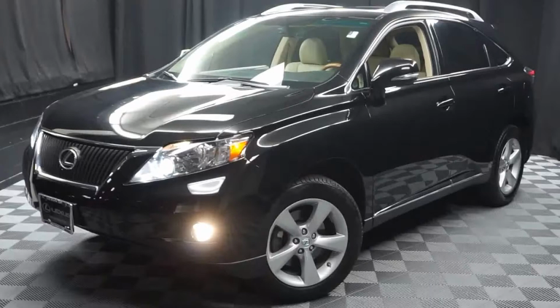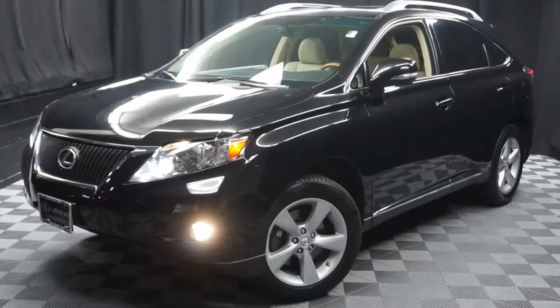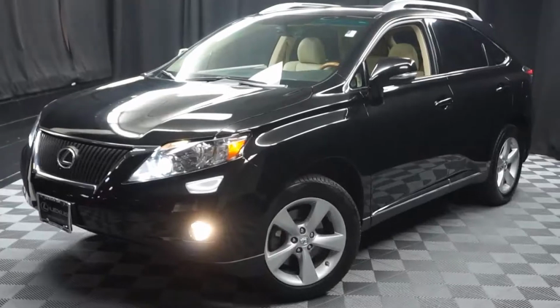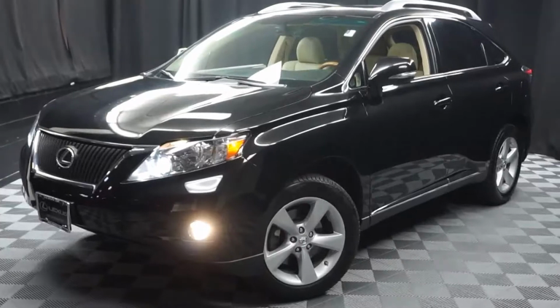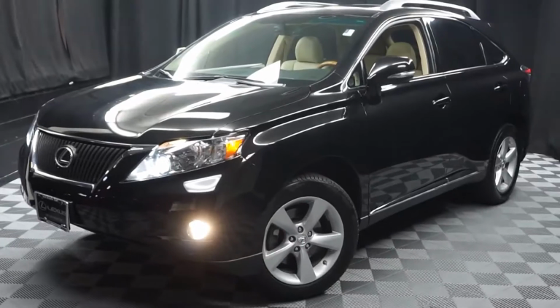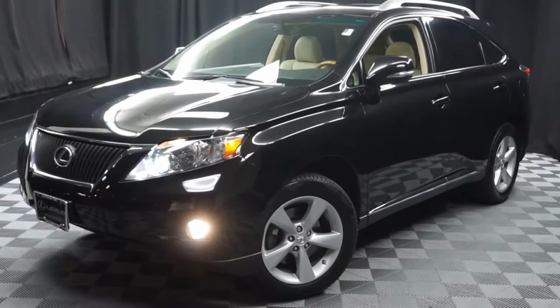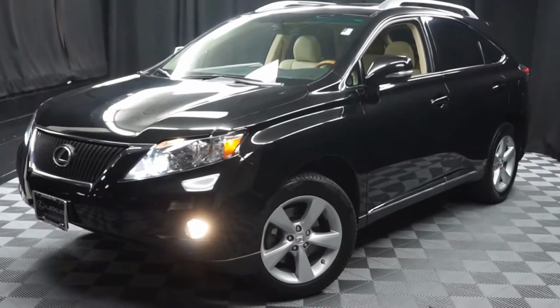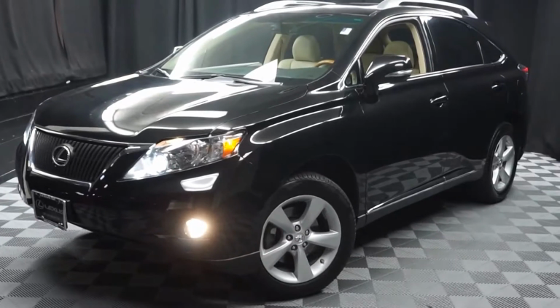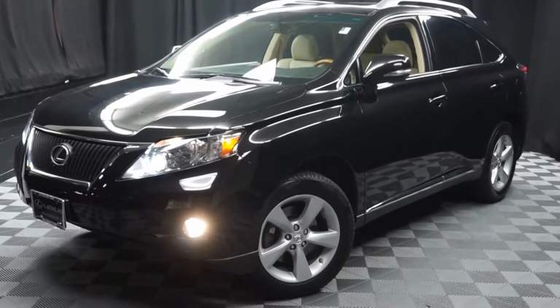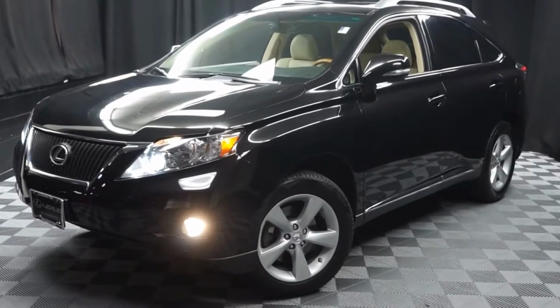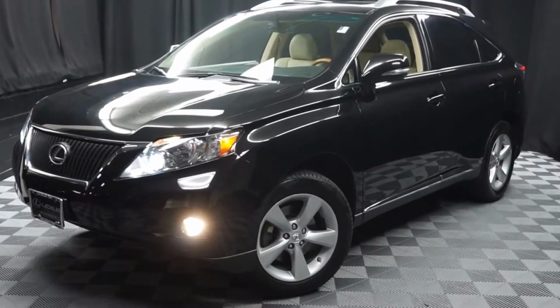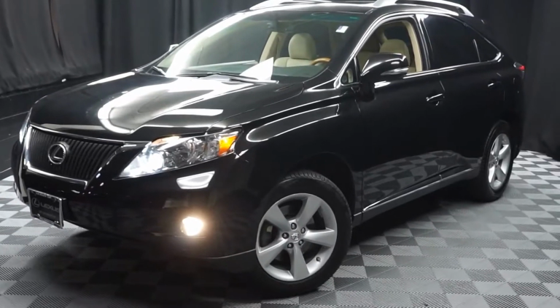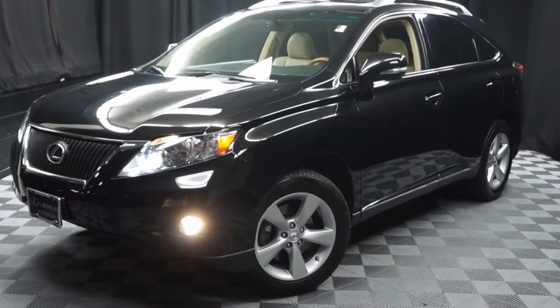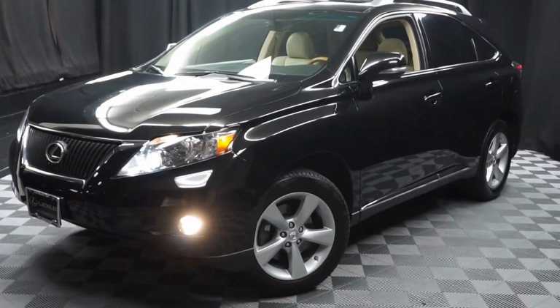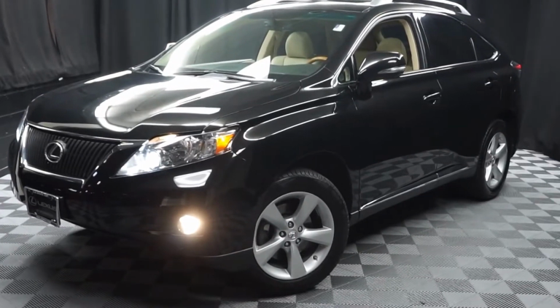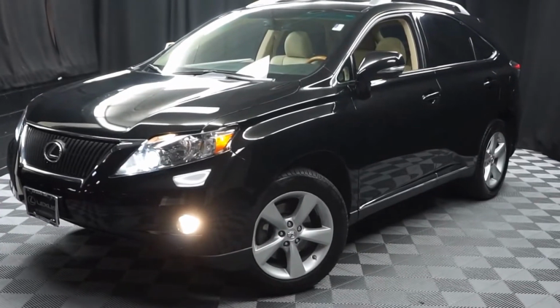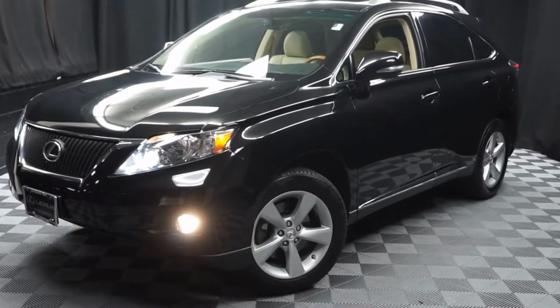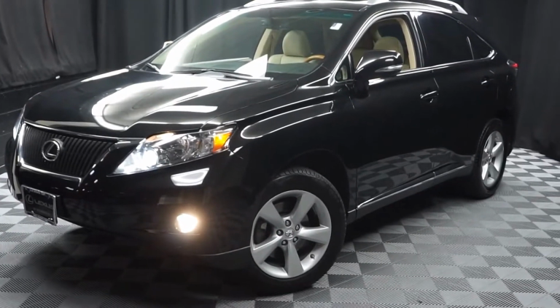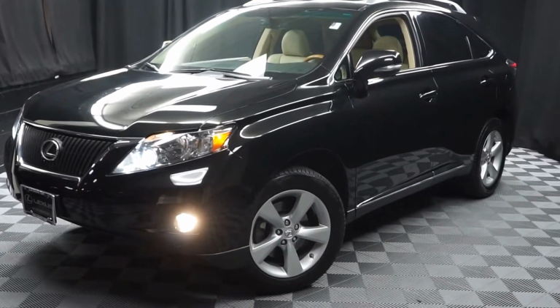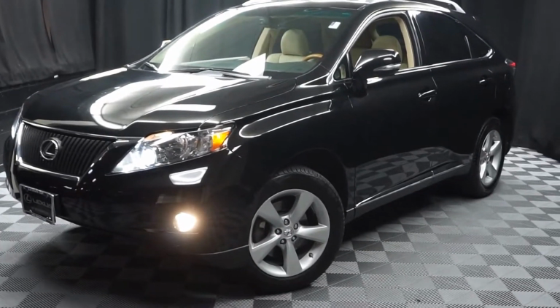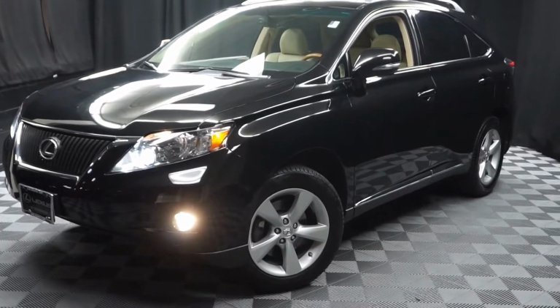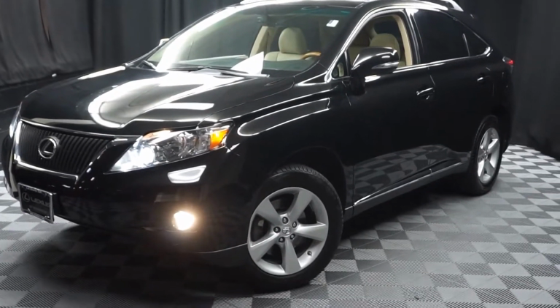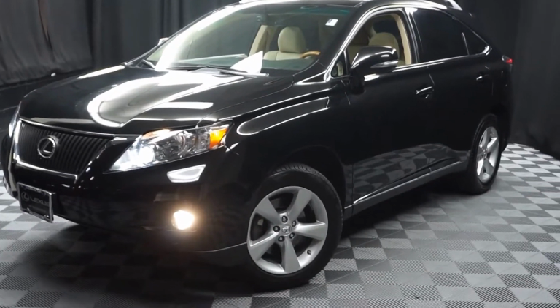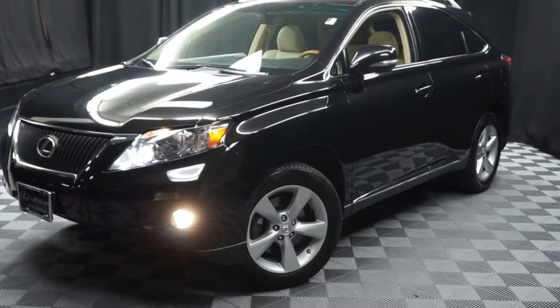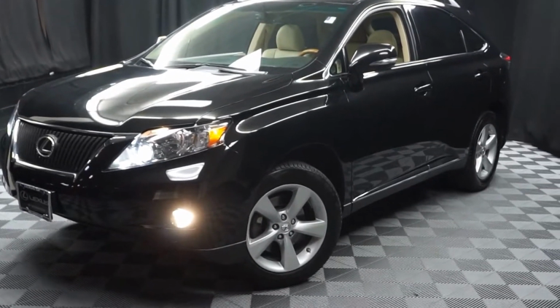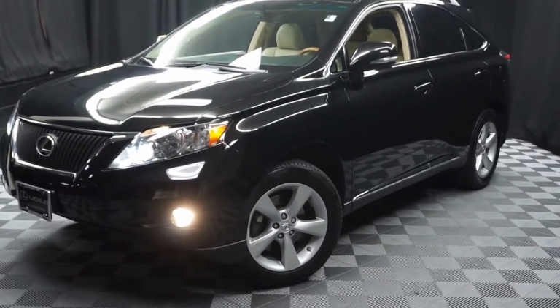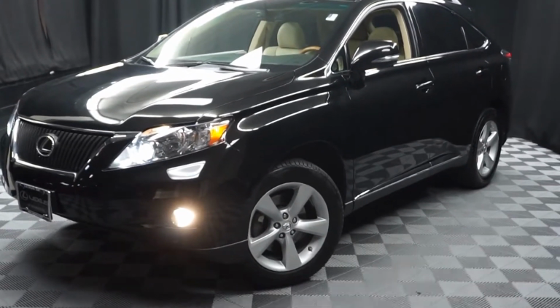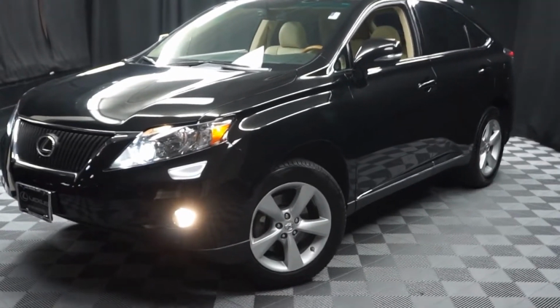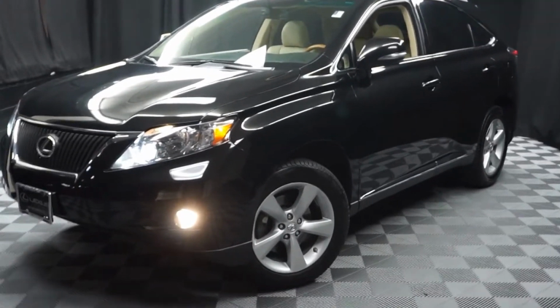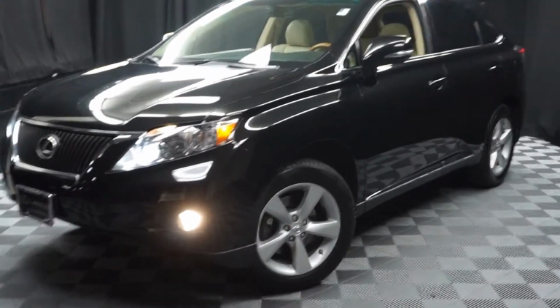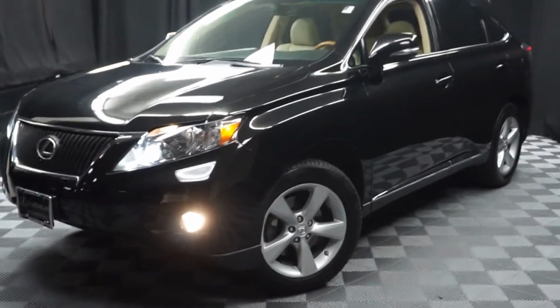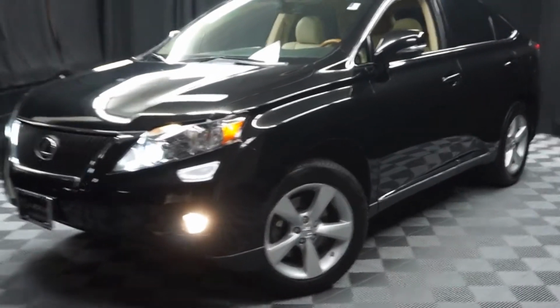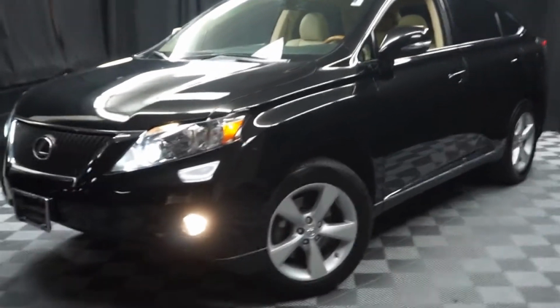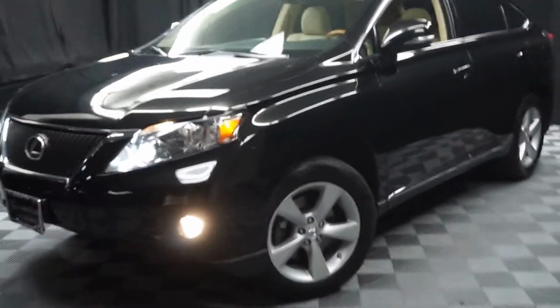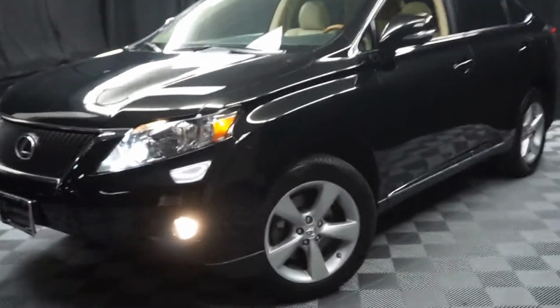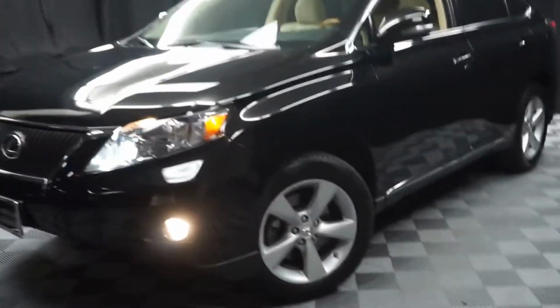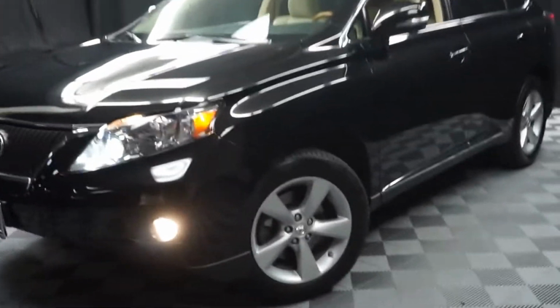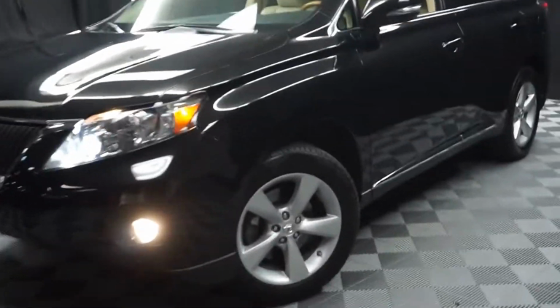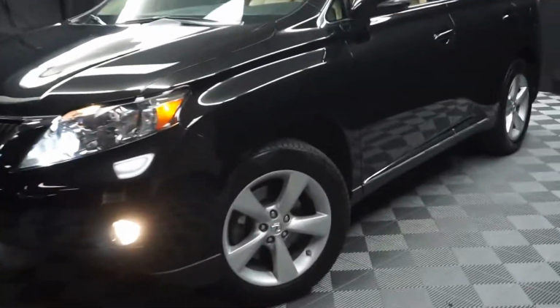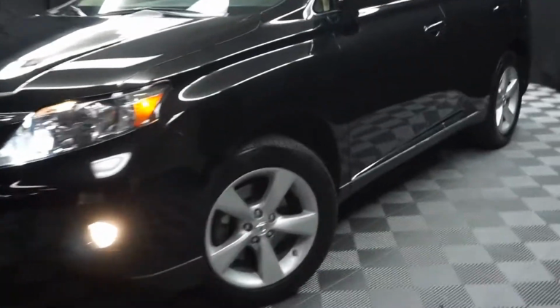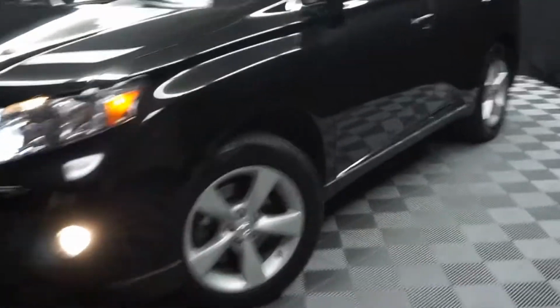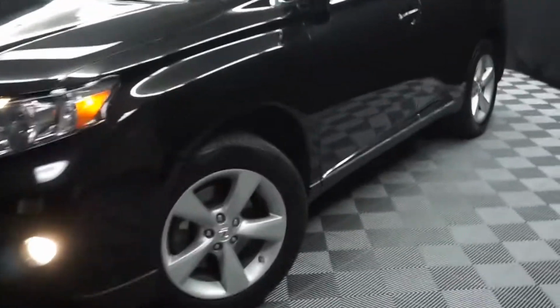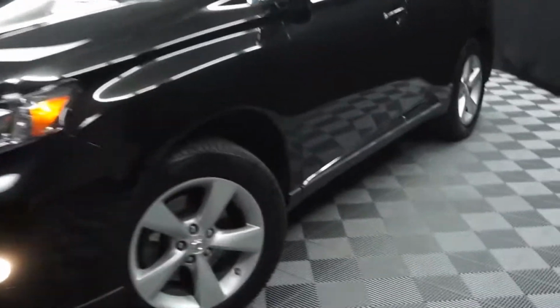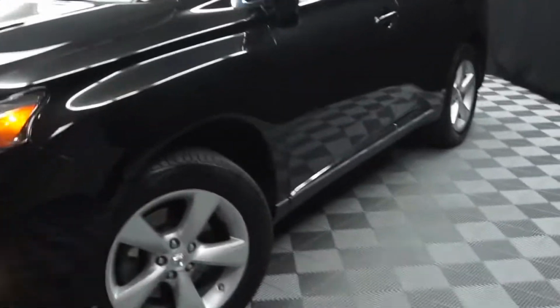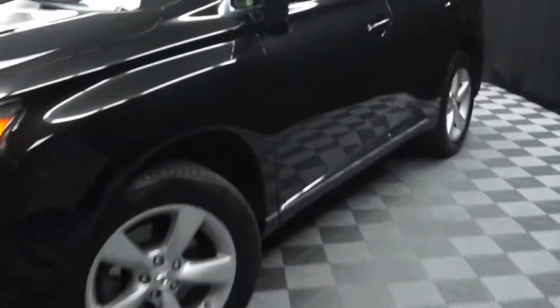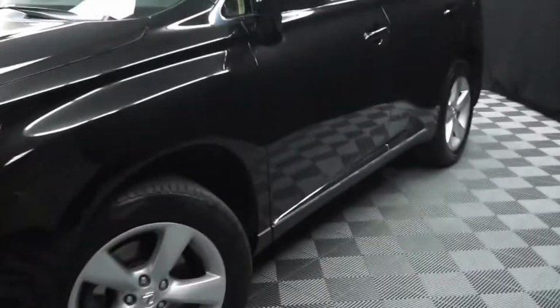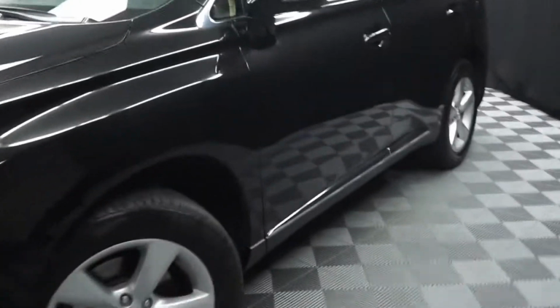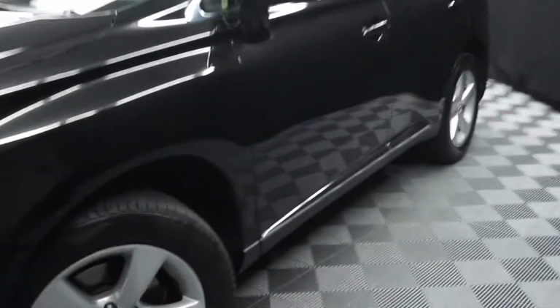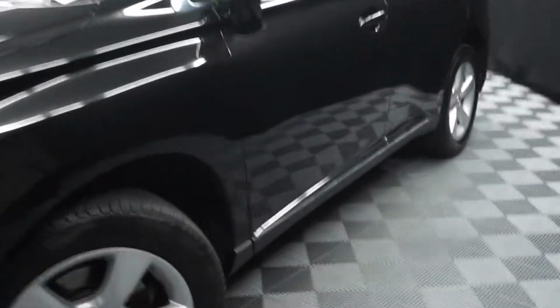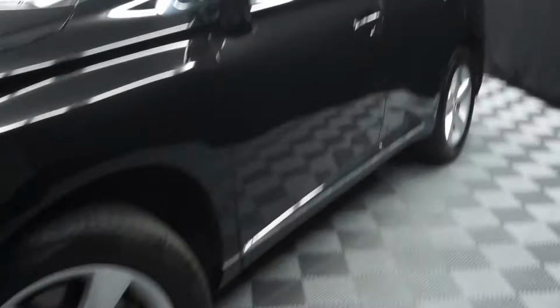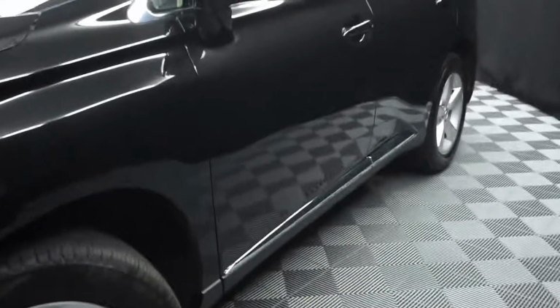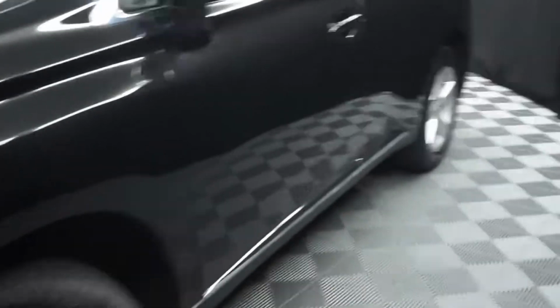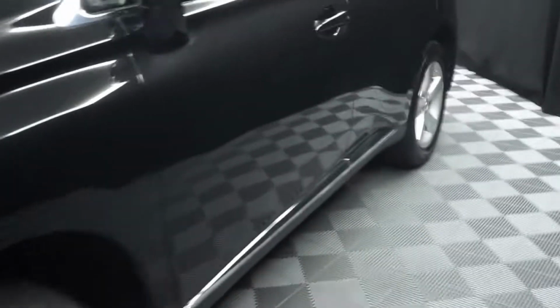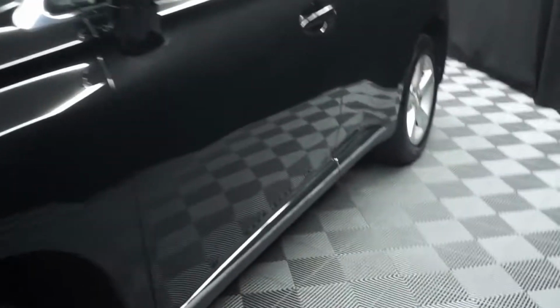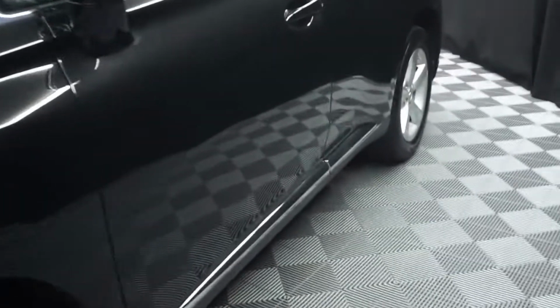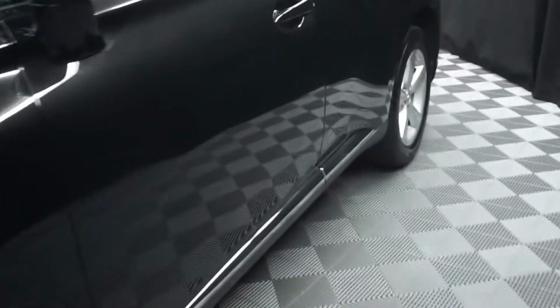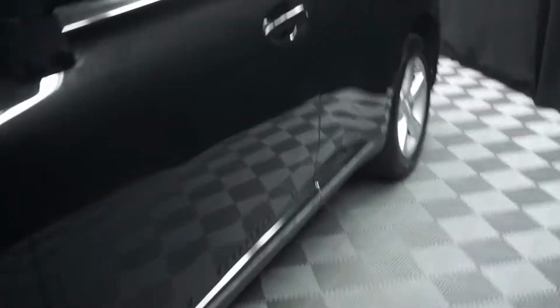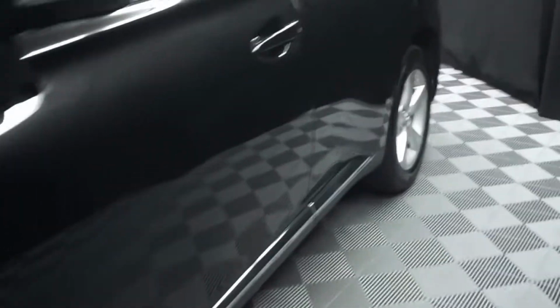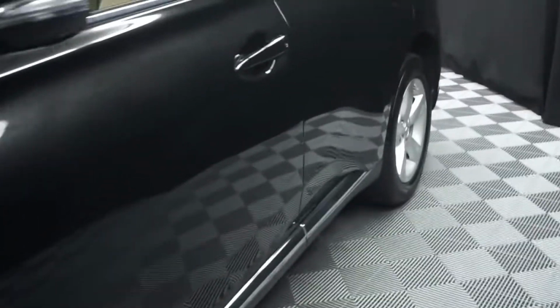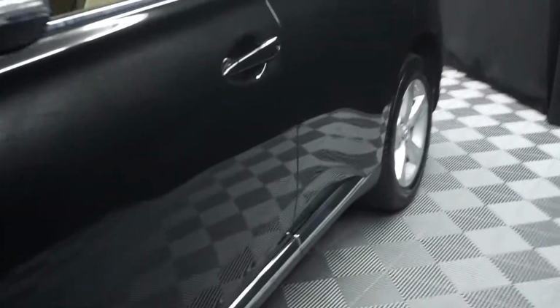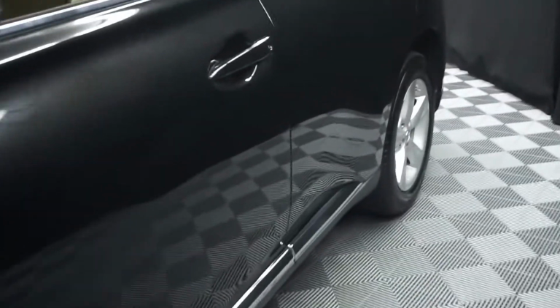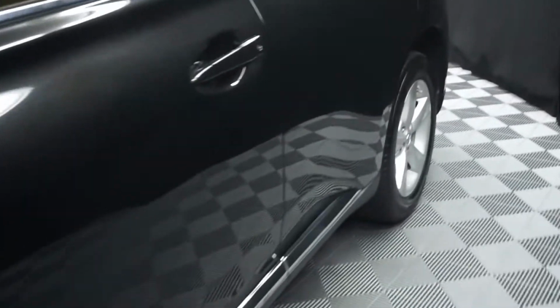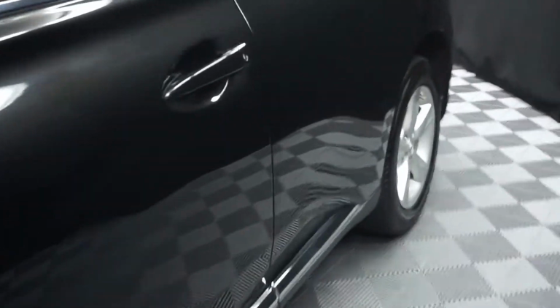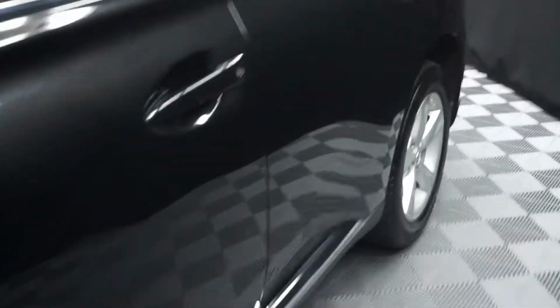All right, car shoppers, welcome back to Lexus award maker. Just traded in is this 2011 Lexus RX 350.